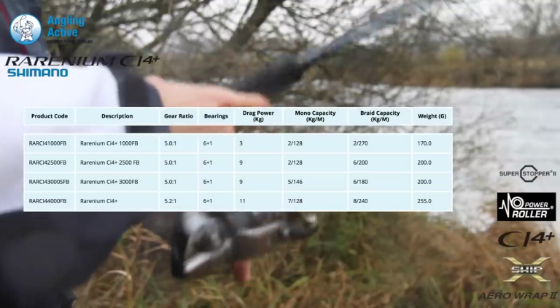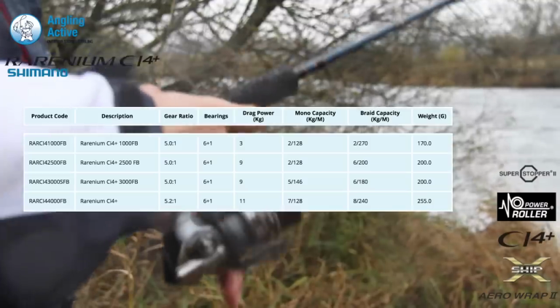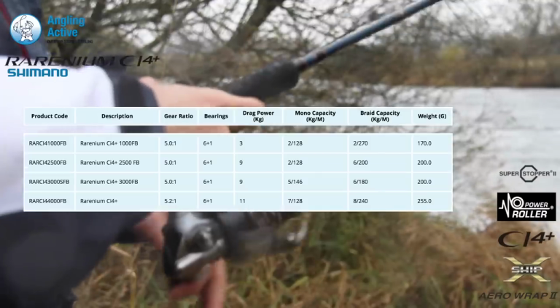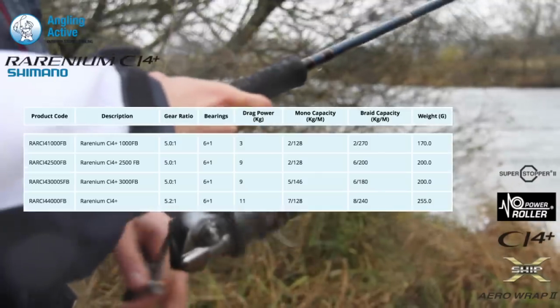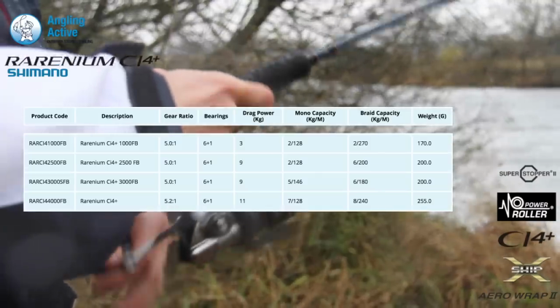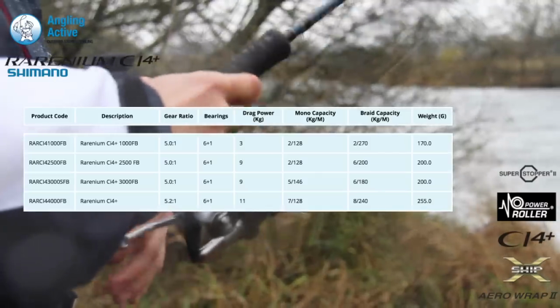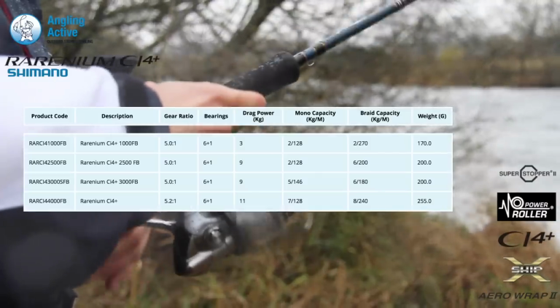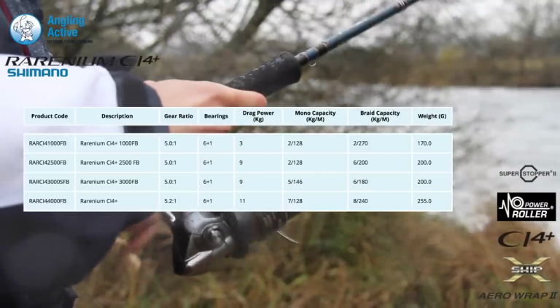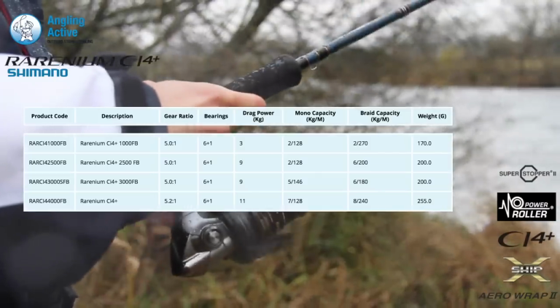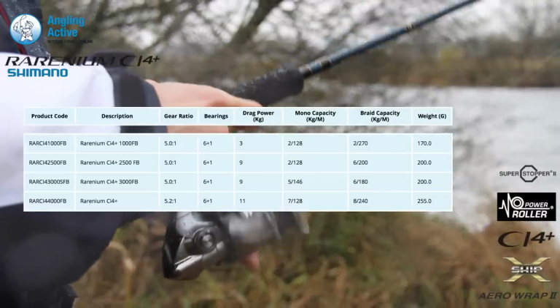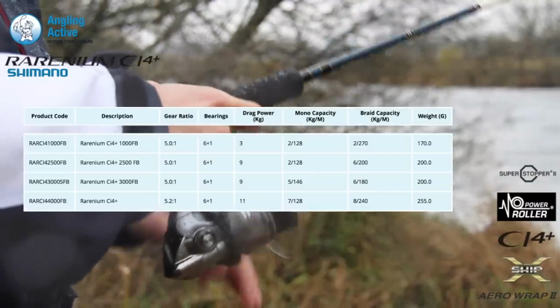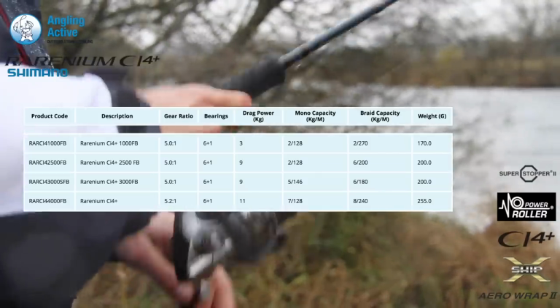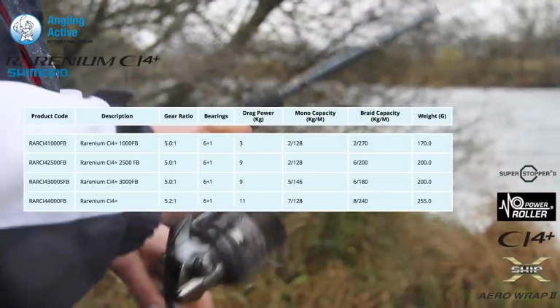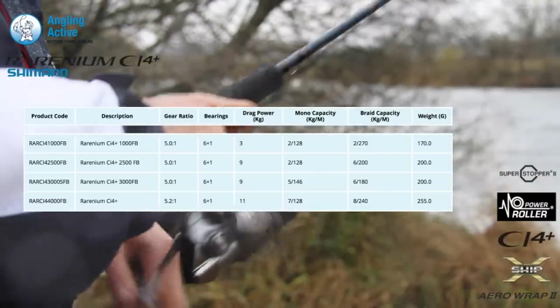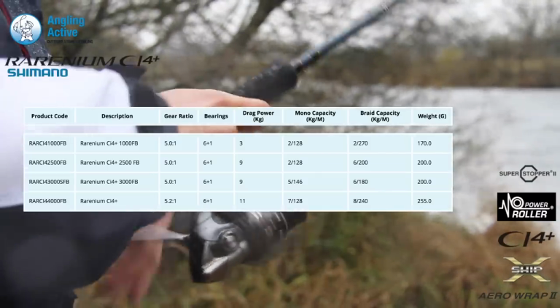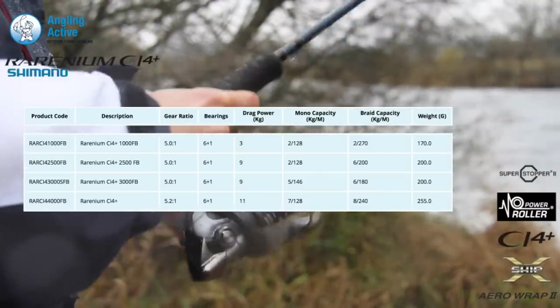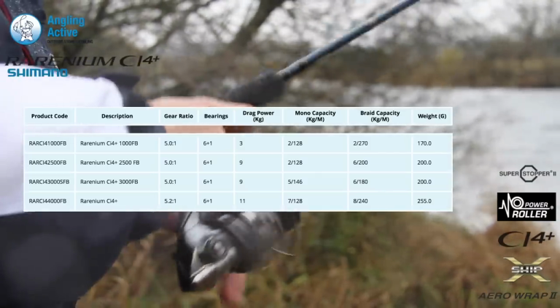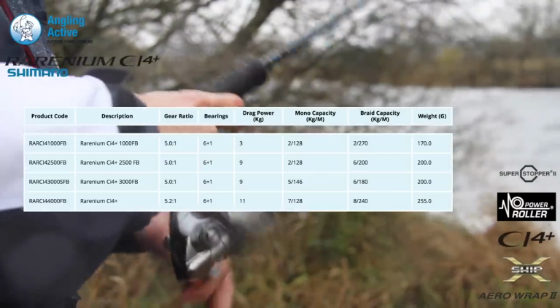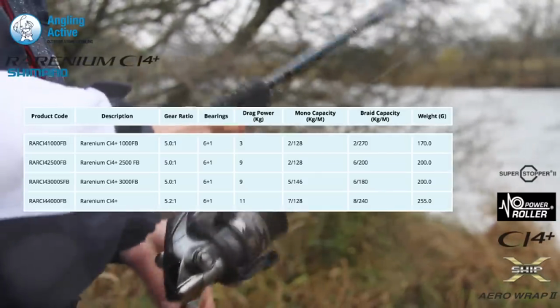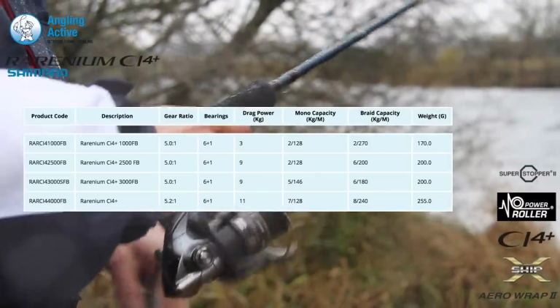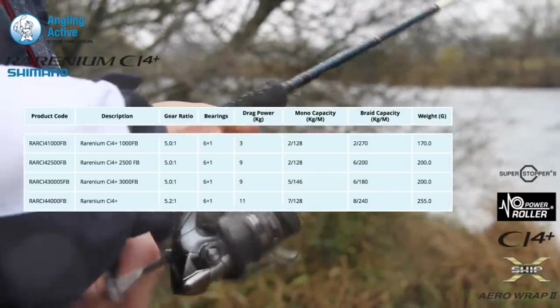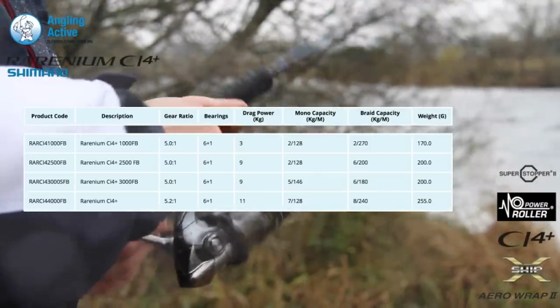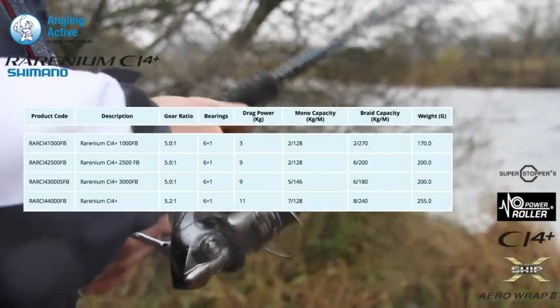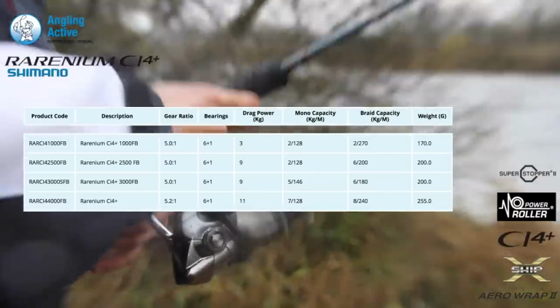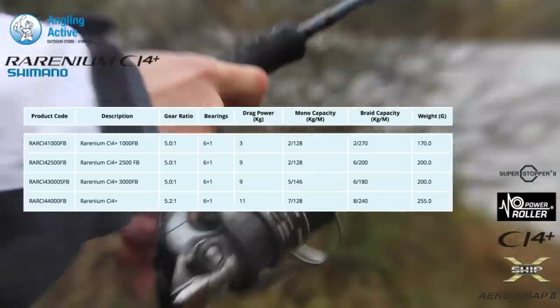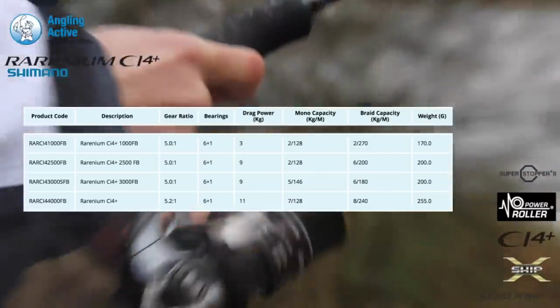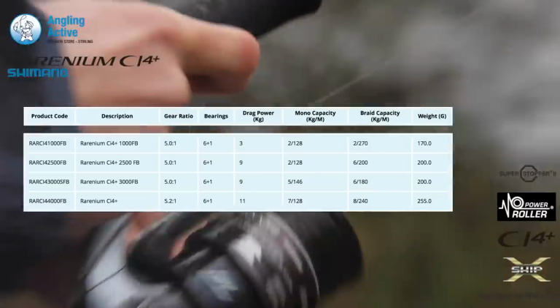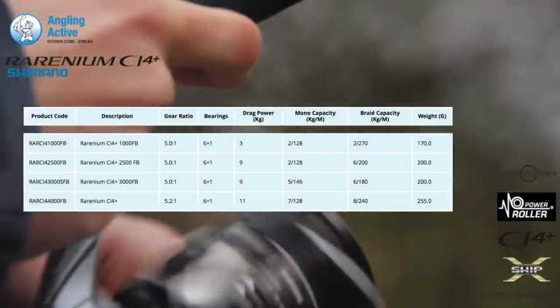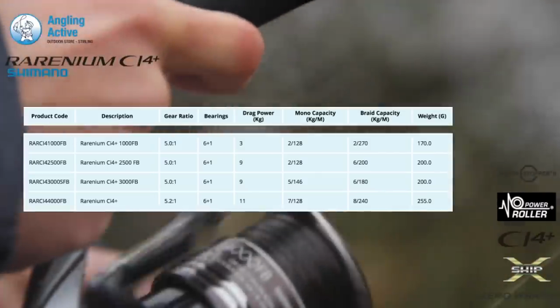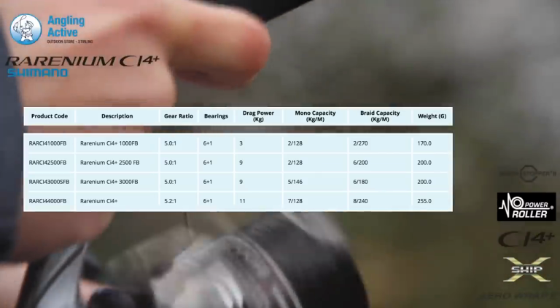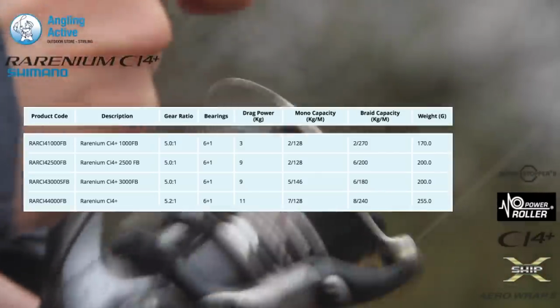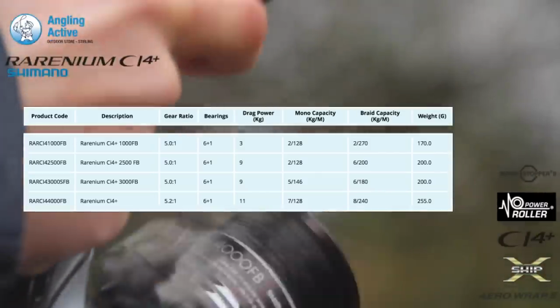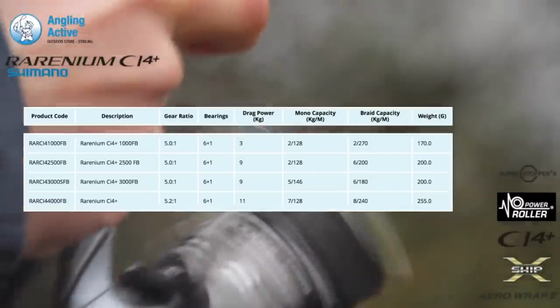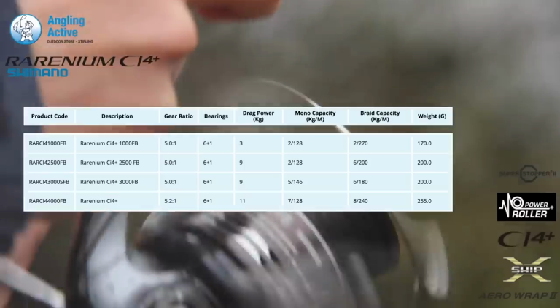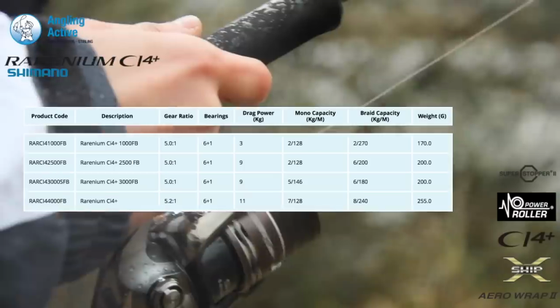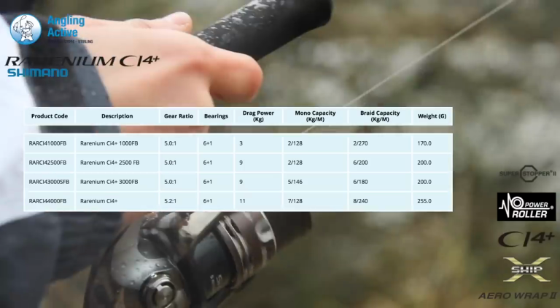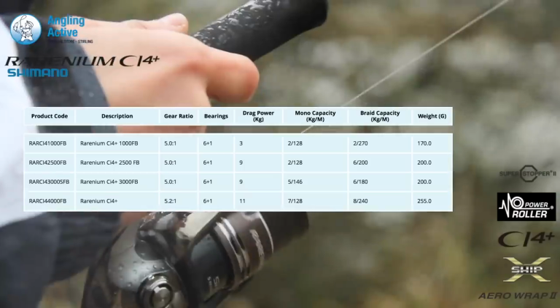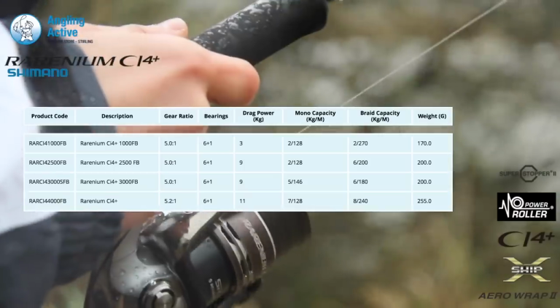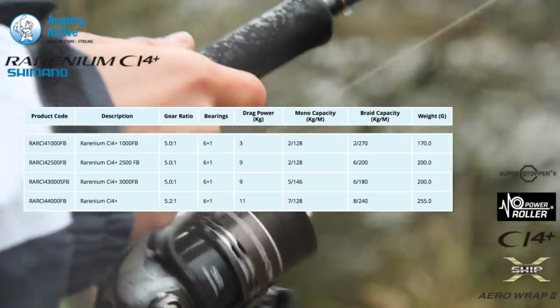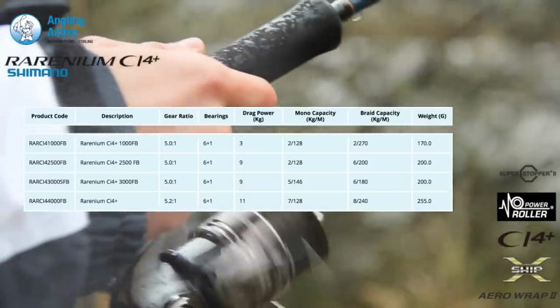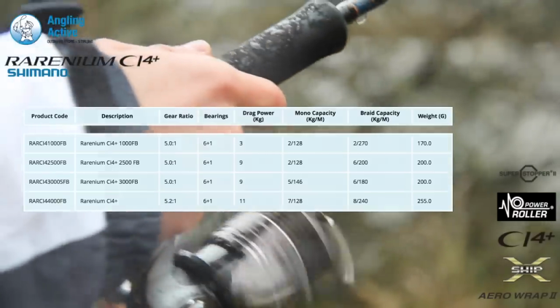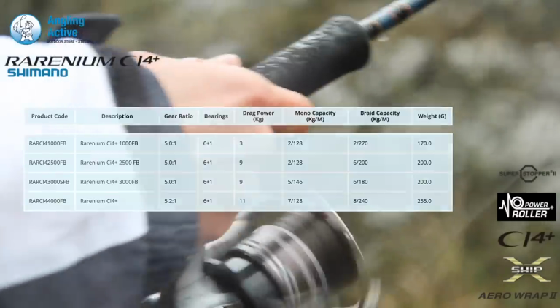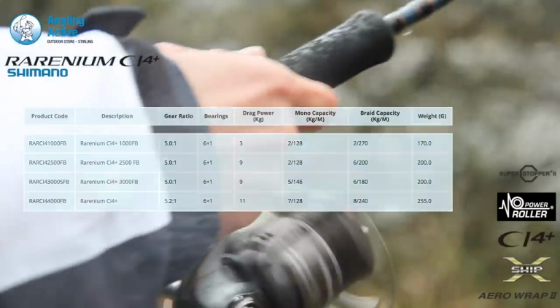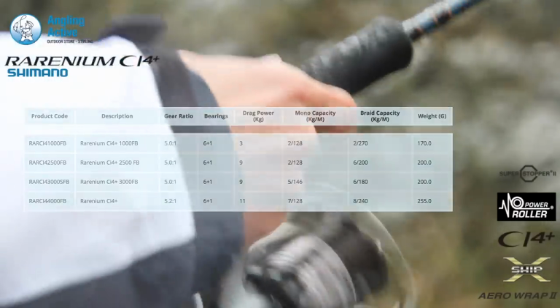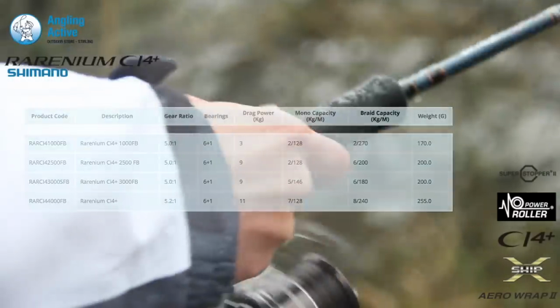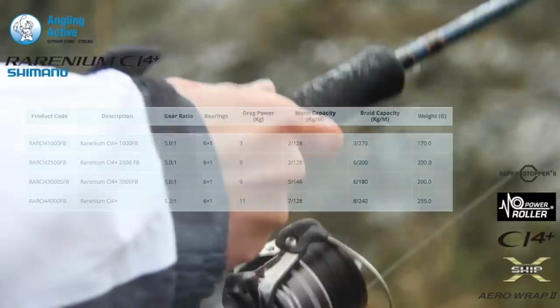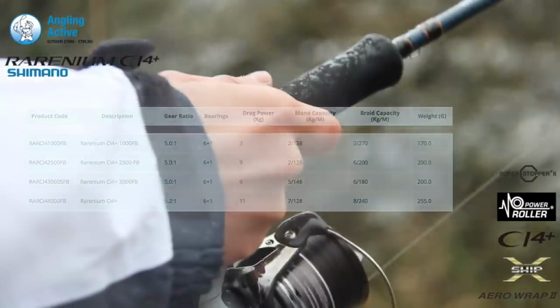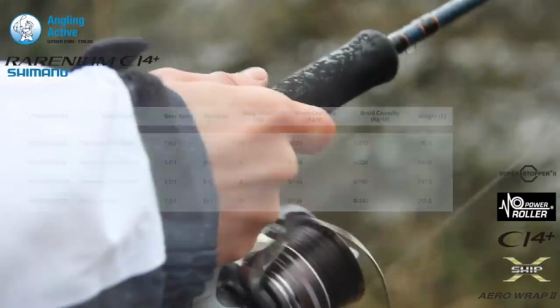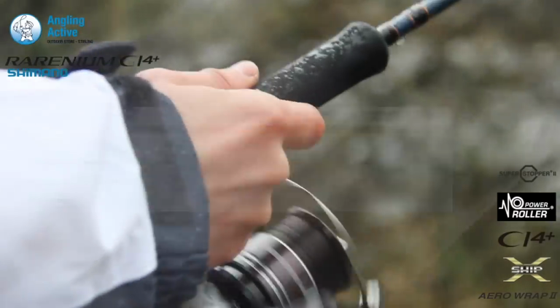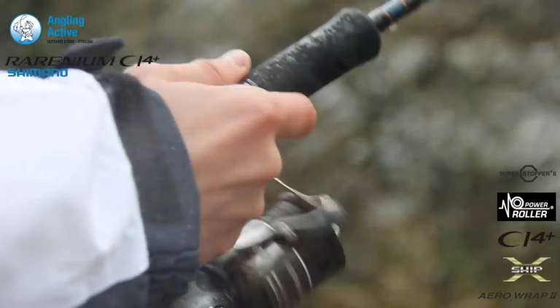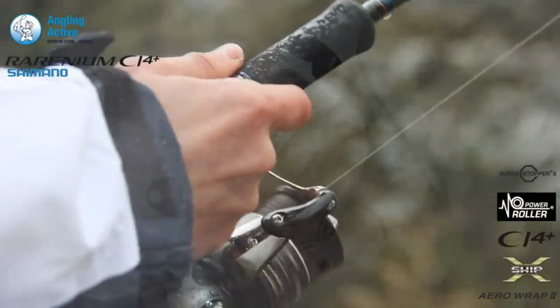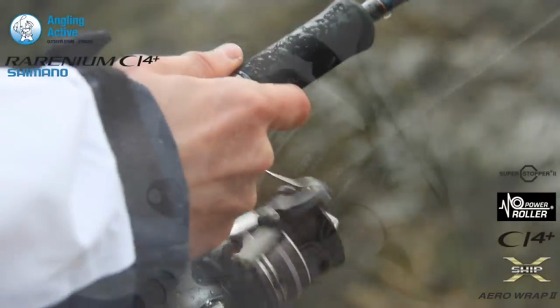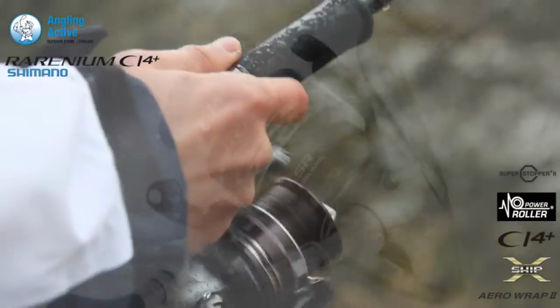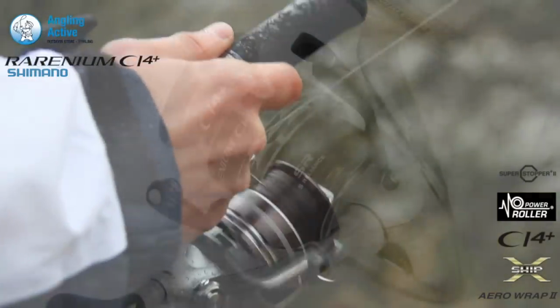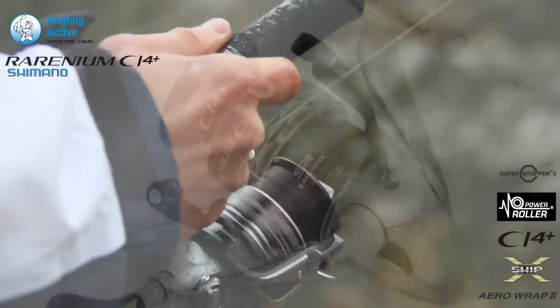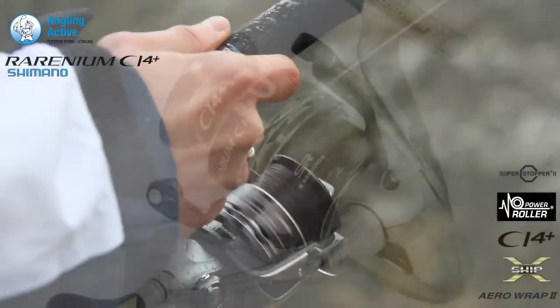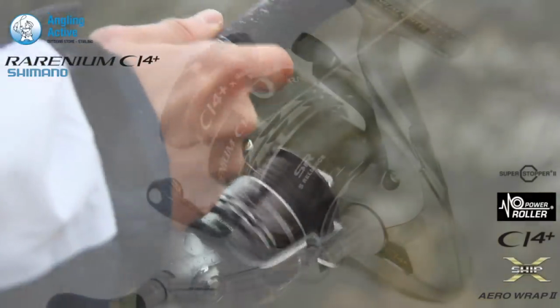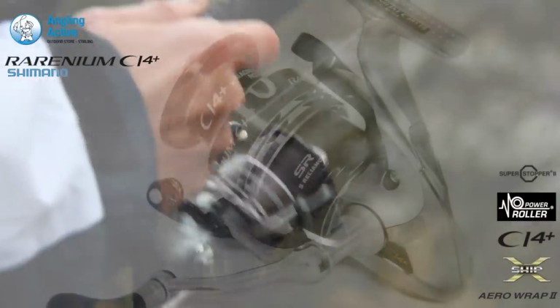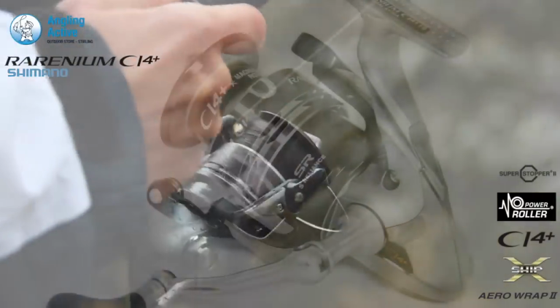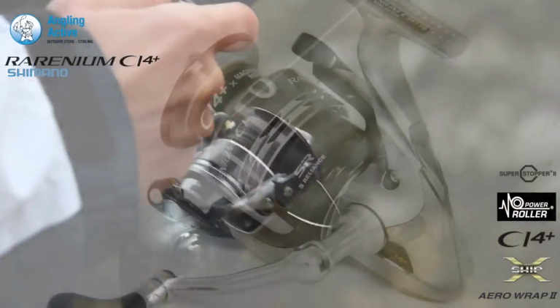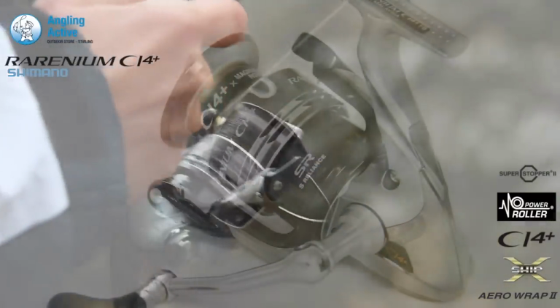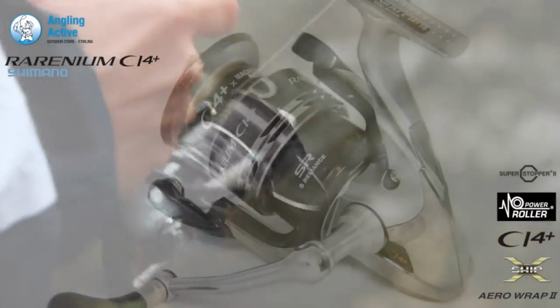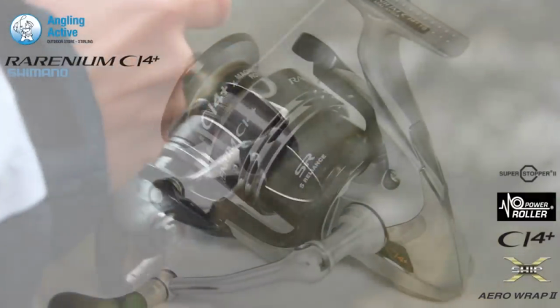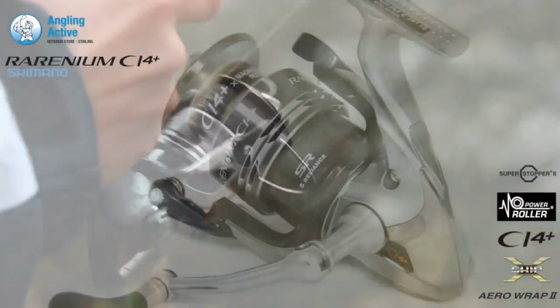X-Ship Gearing combines six shielded ARB bearings, producing ultra-smooth performance with maximum winding efficiency.